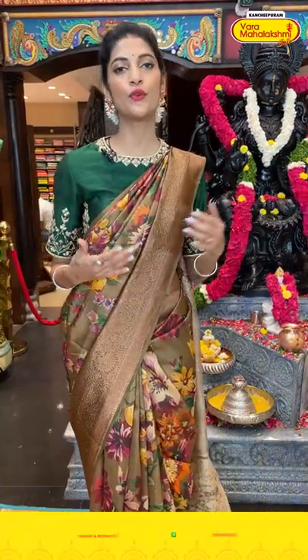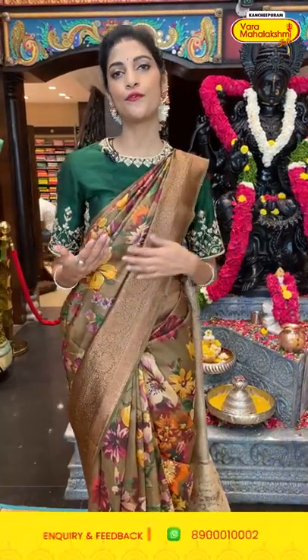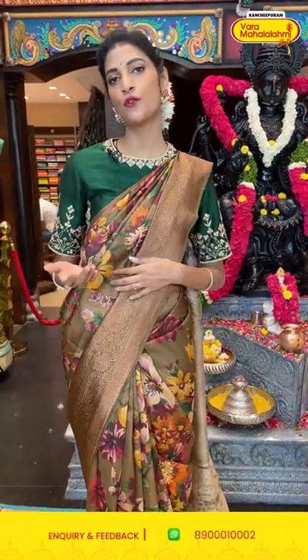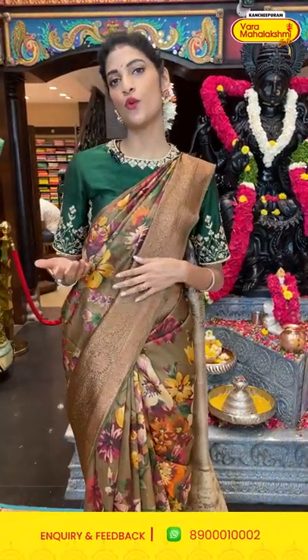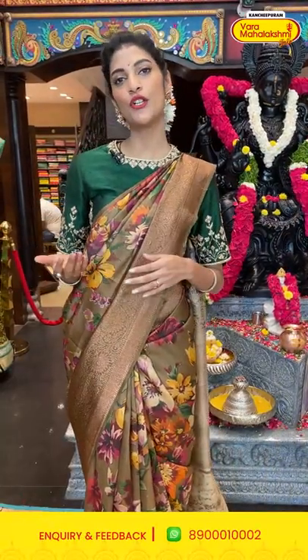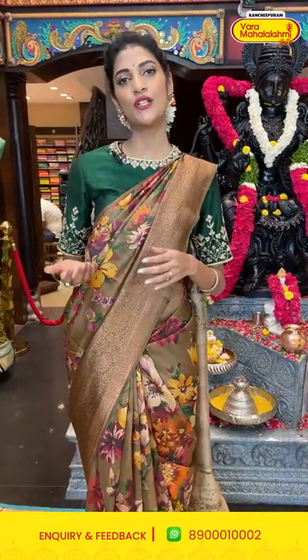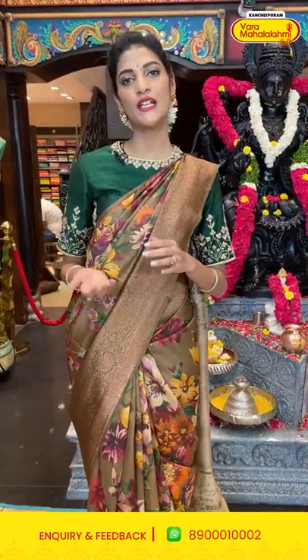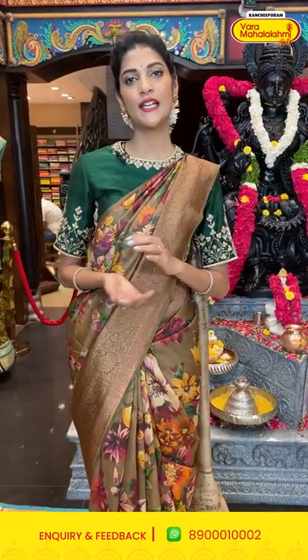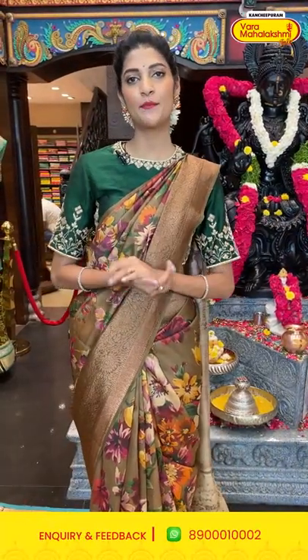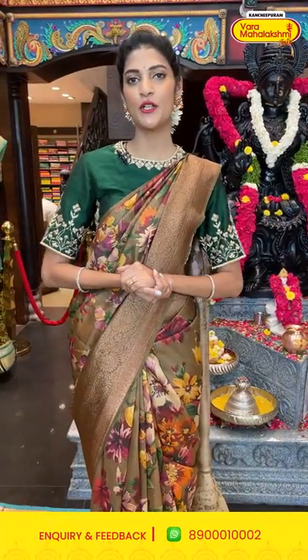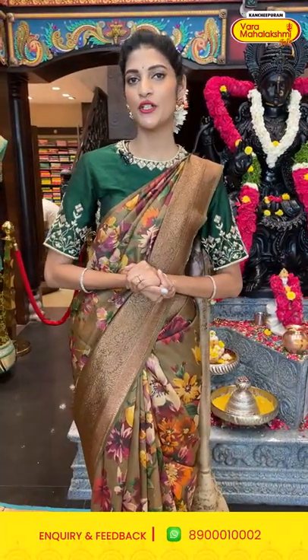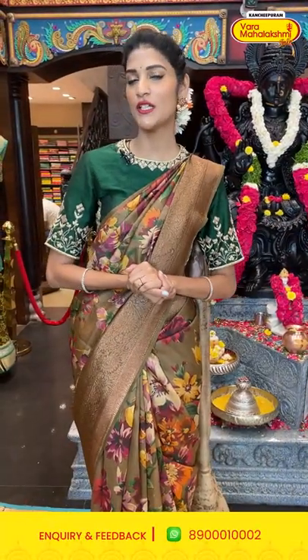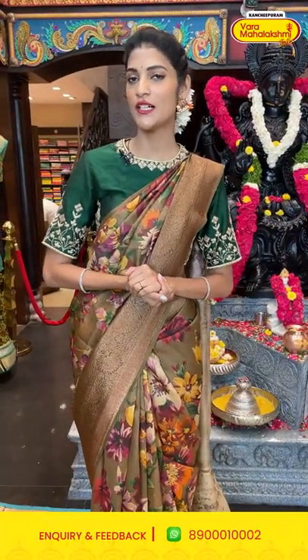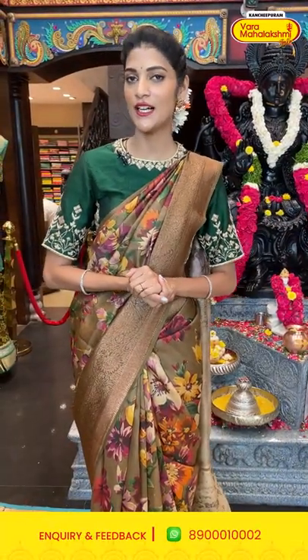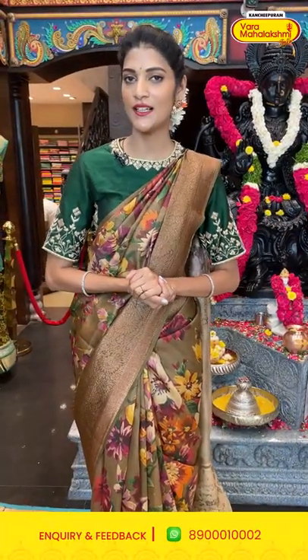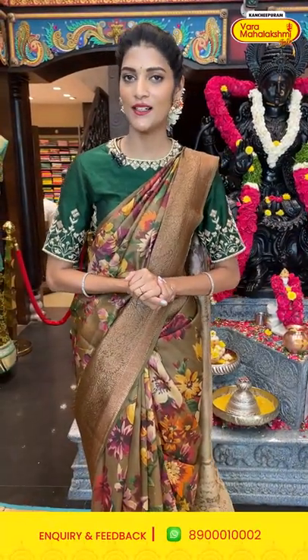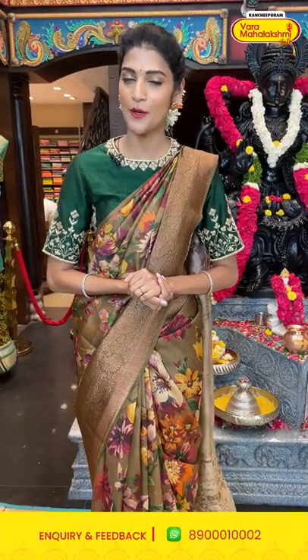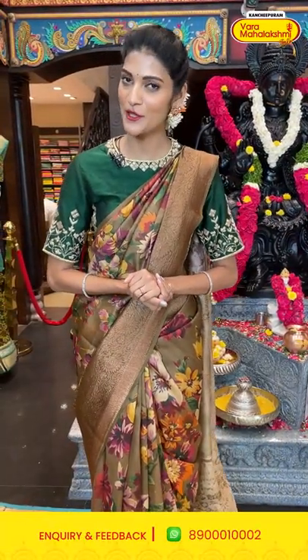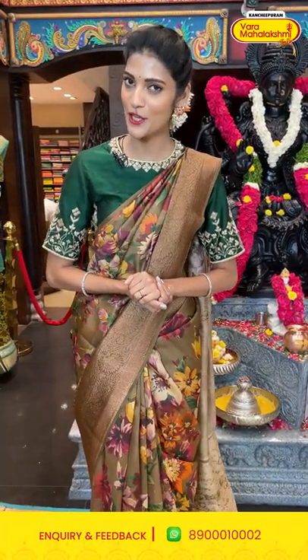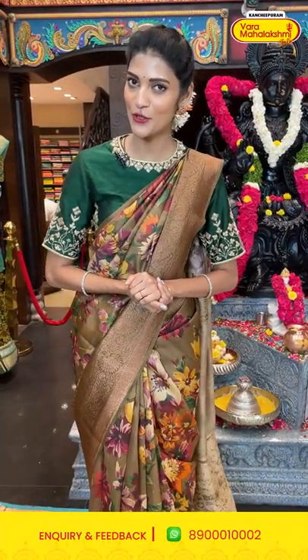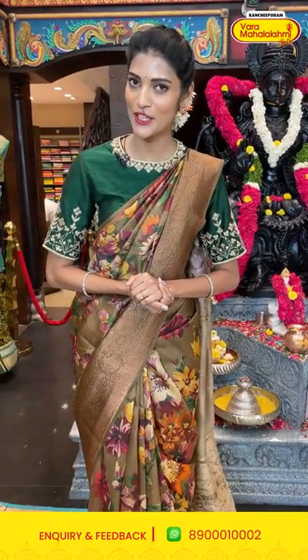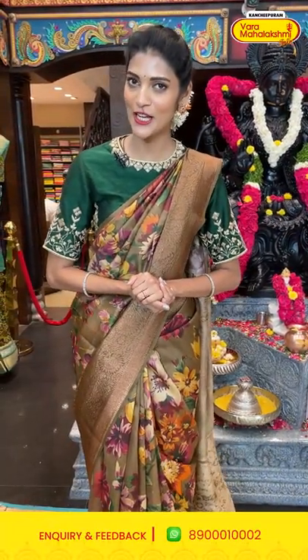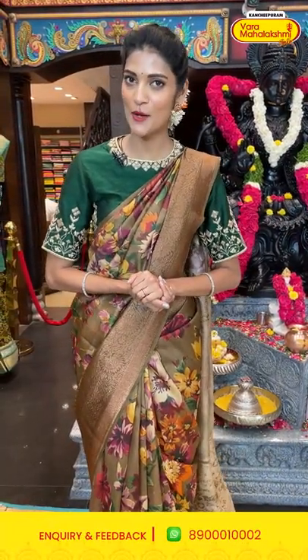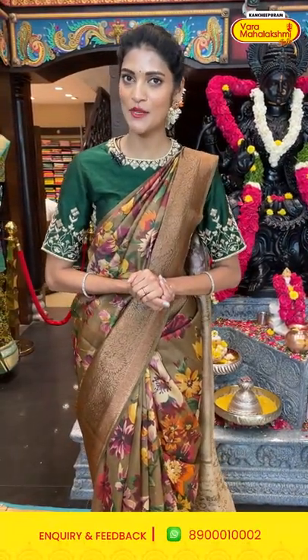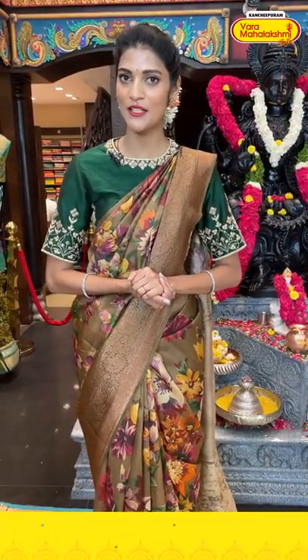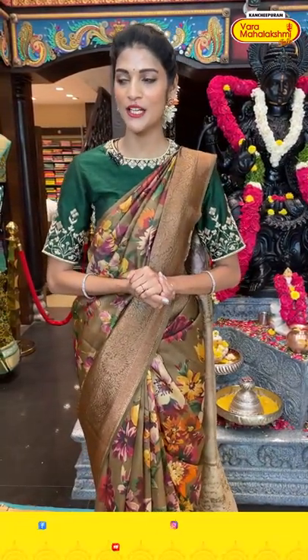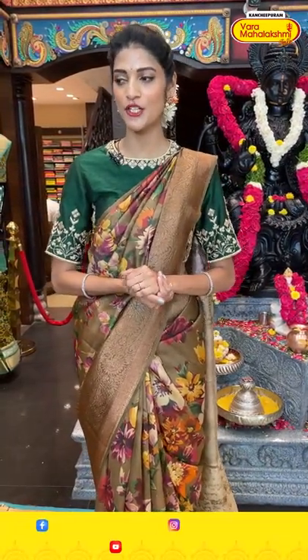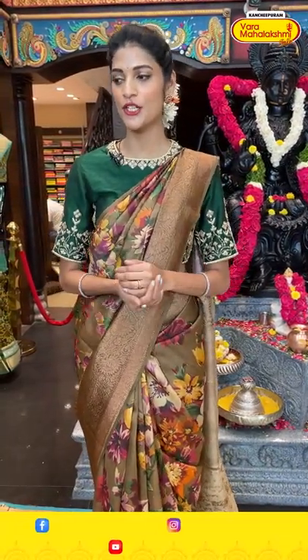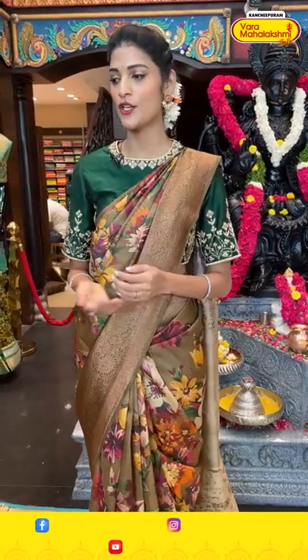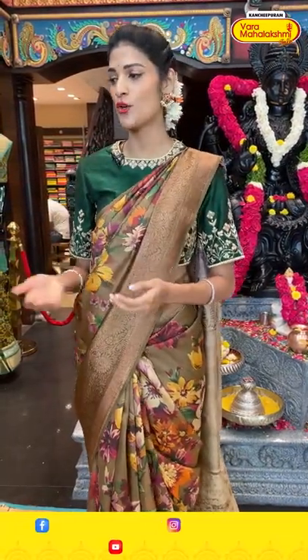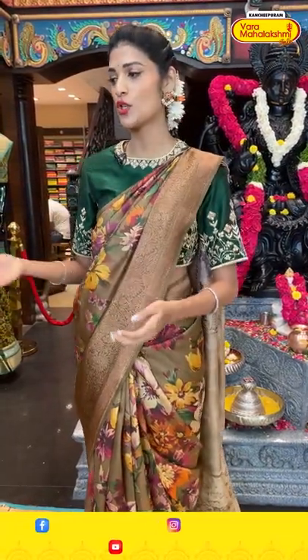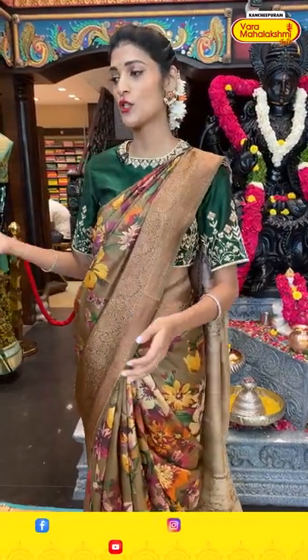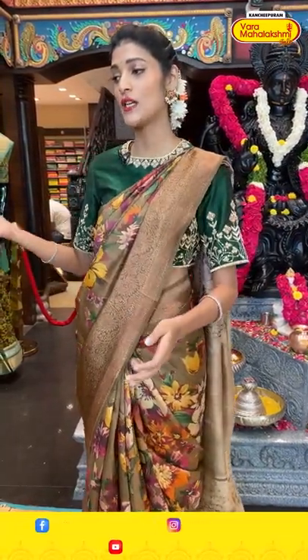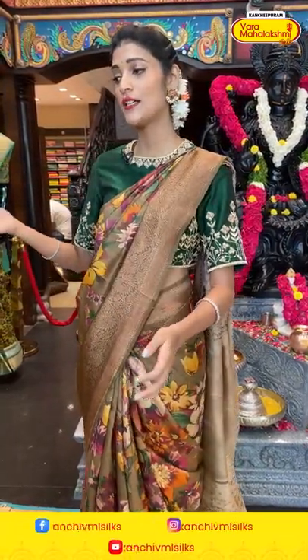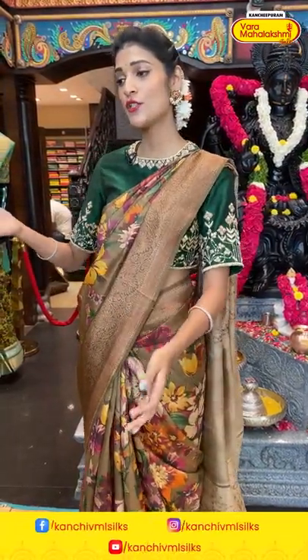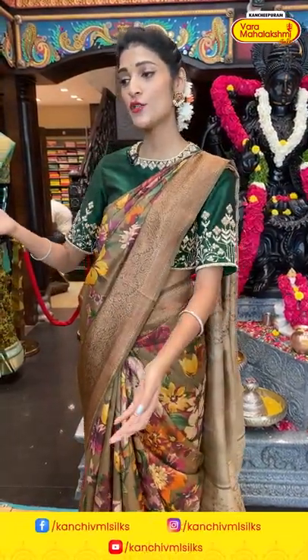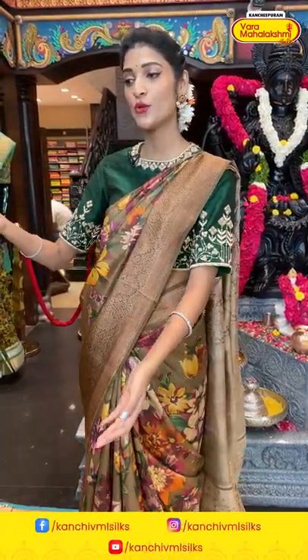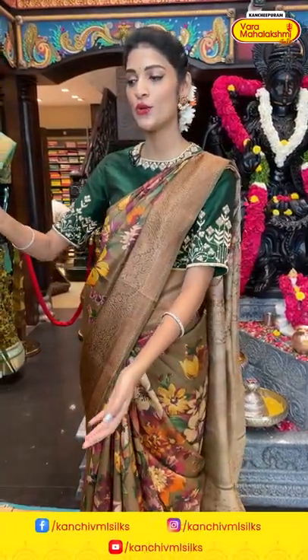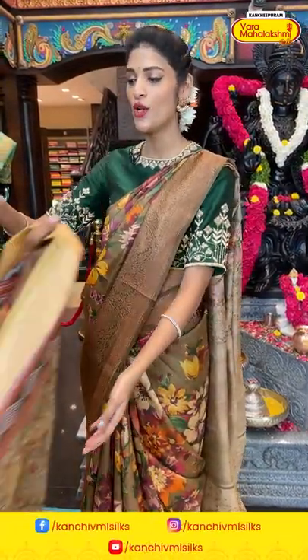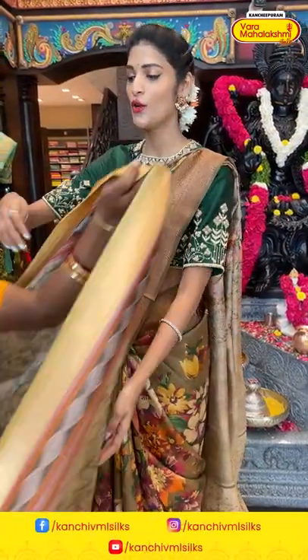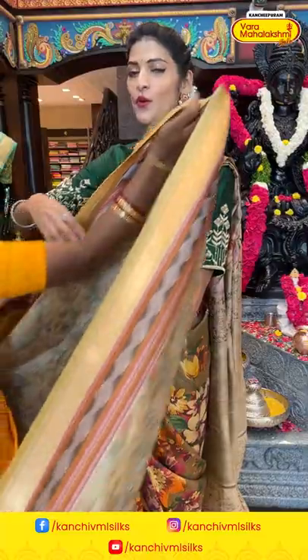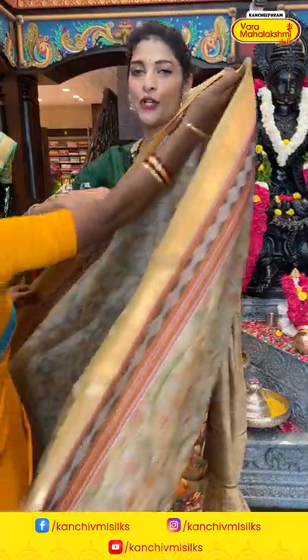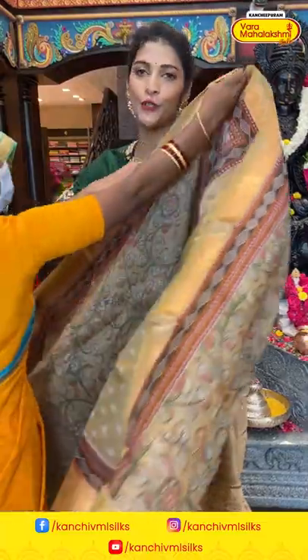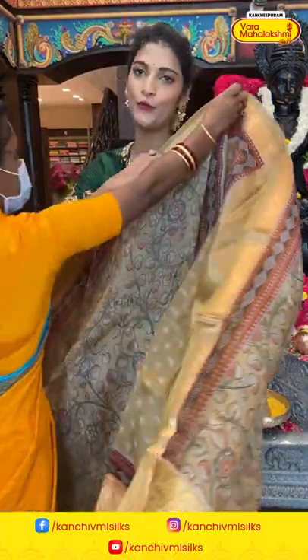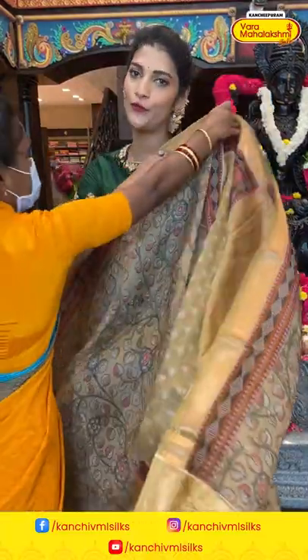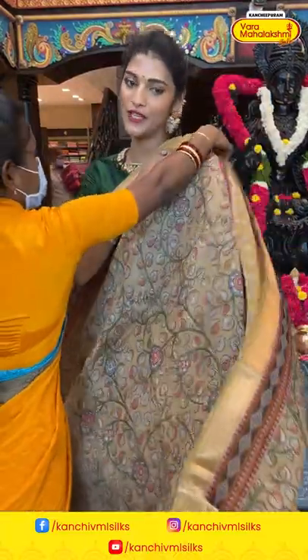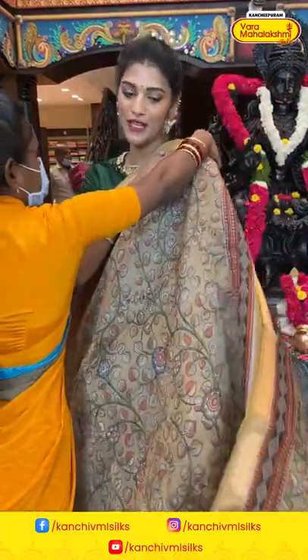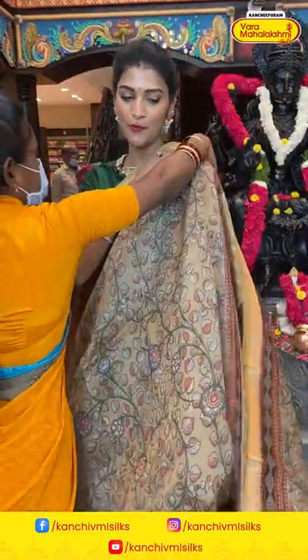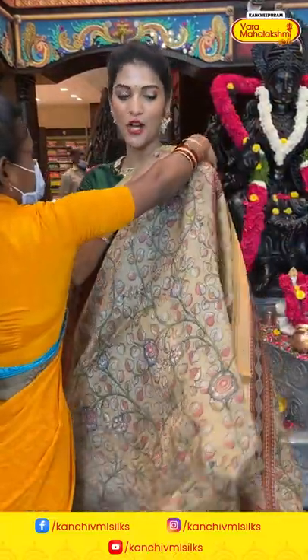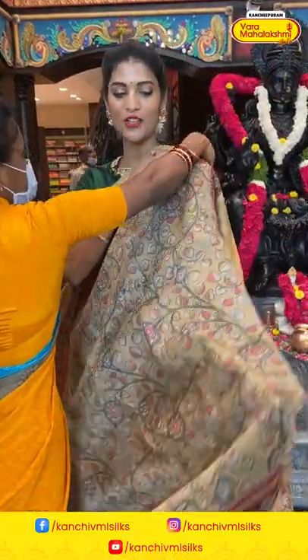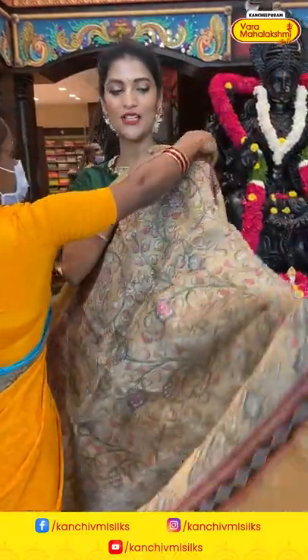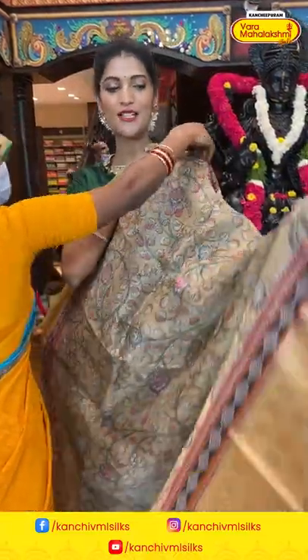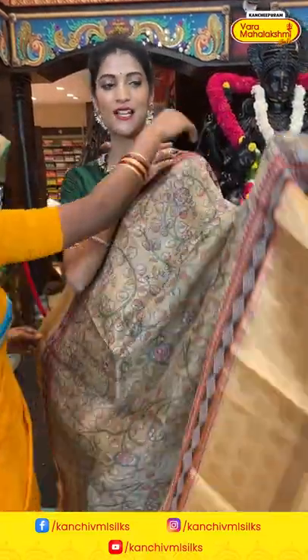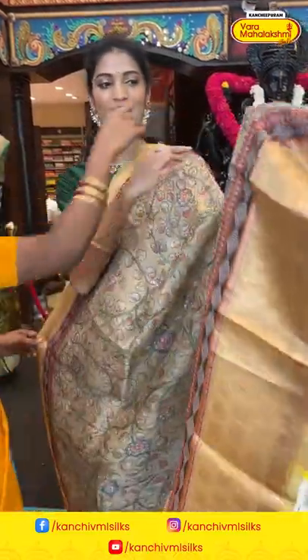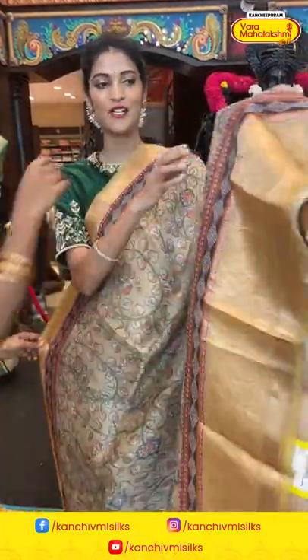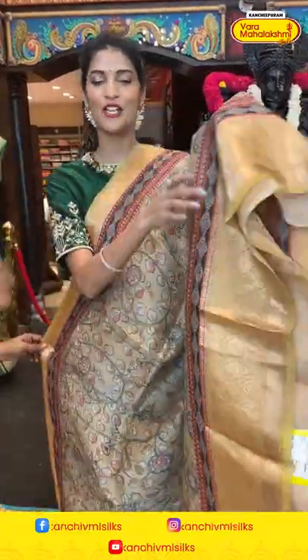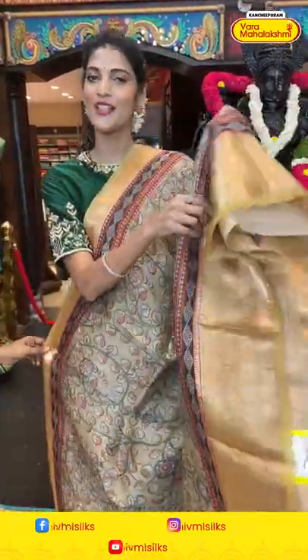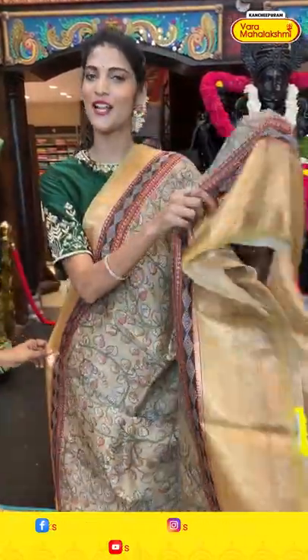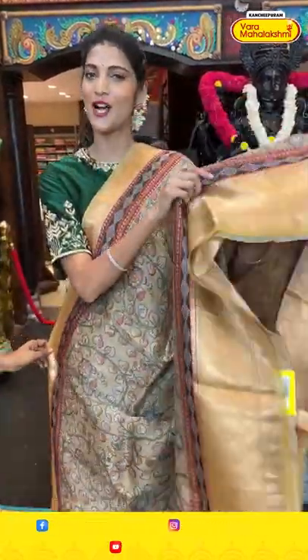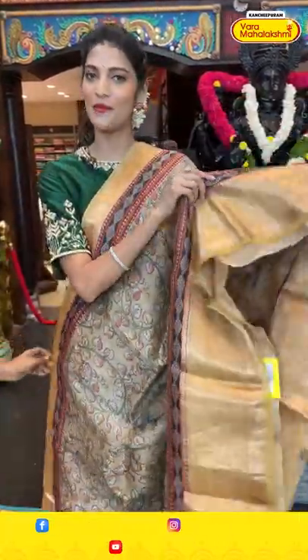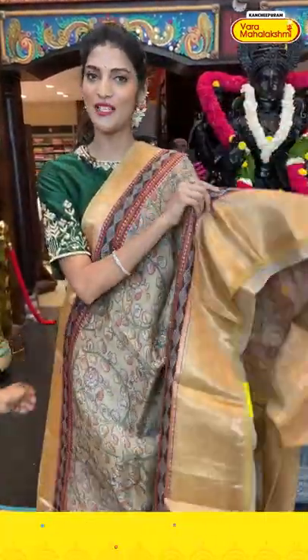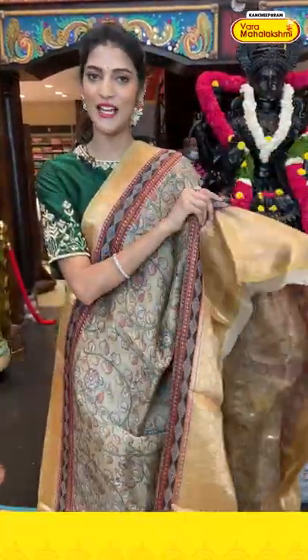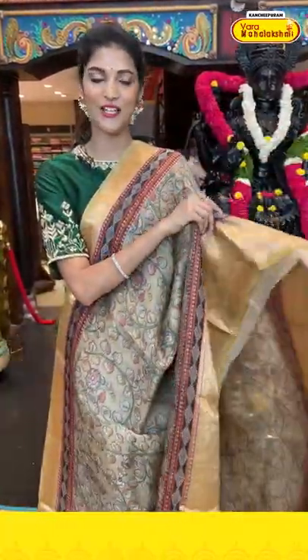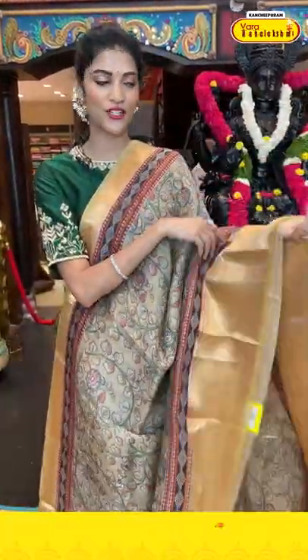Ladies, in today's episode we are showcasing printed sarees collection. If you want to see any particular color, comment down in the comment section, and also let us know what you feel about this collection.